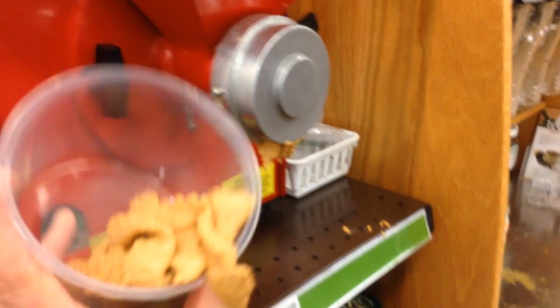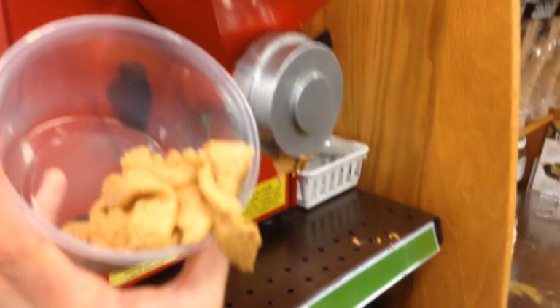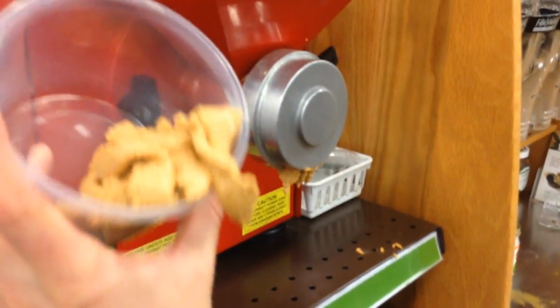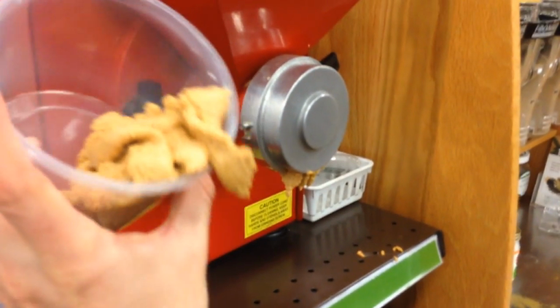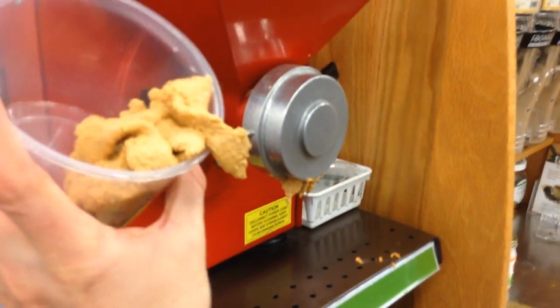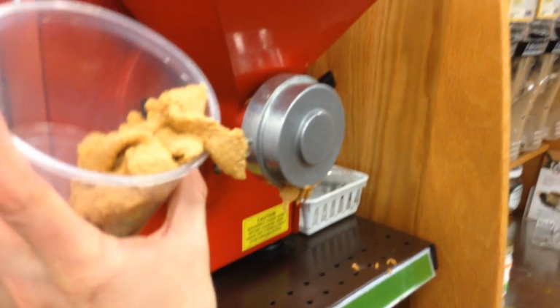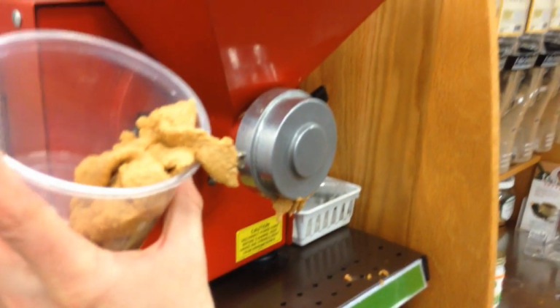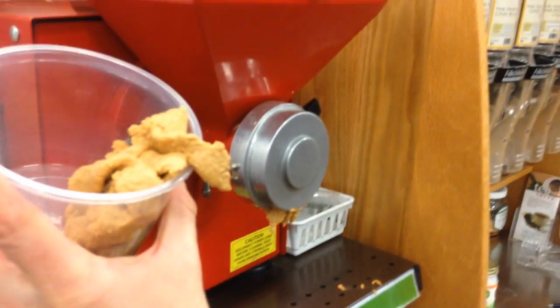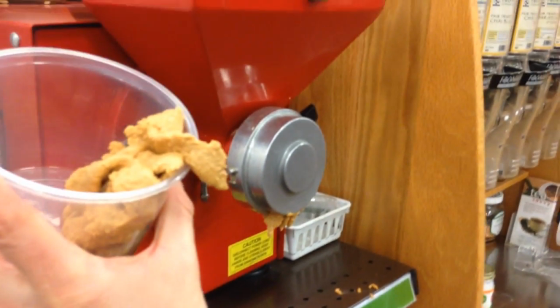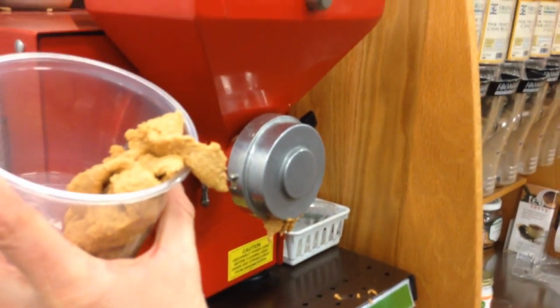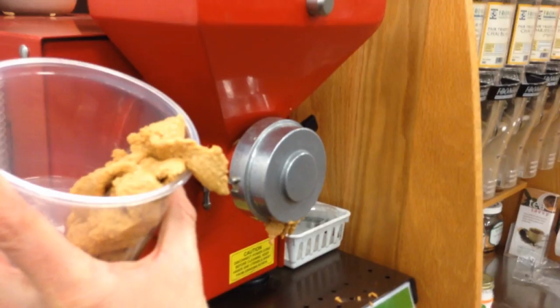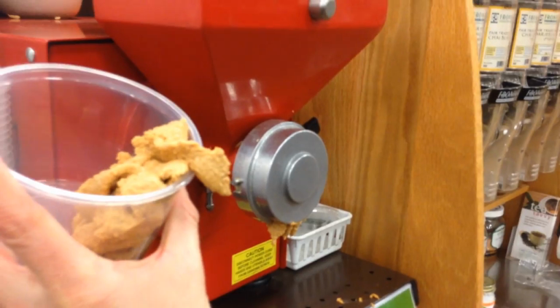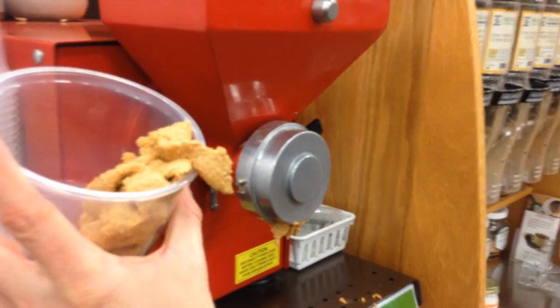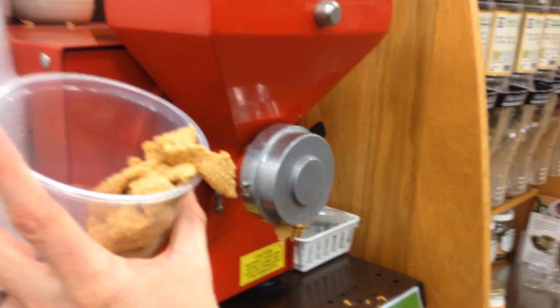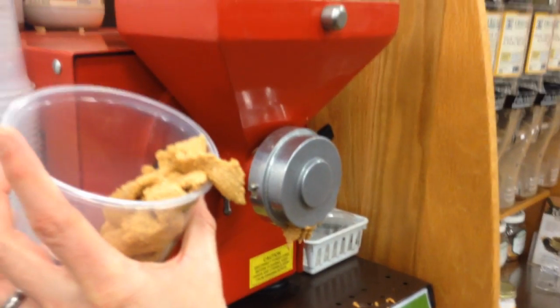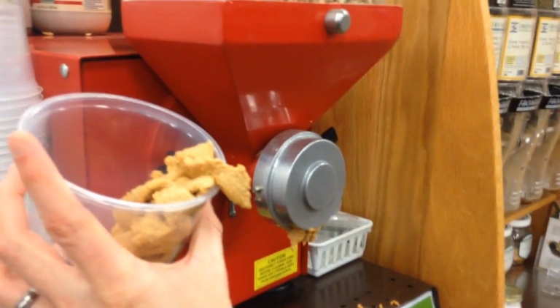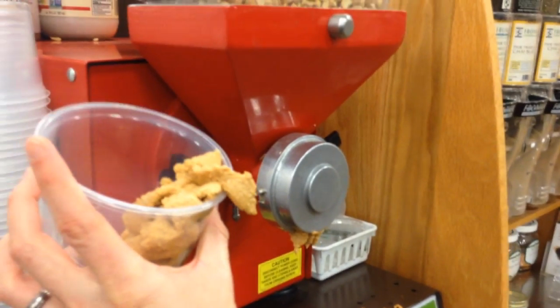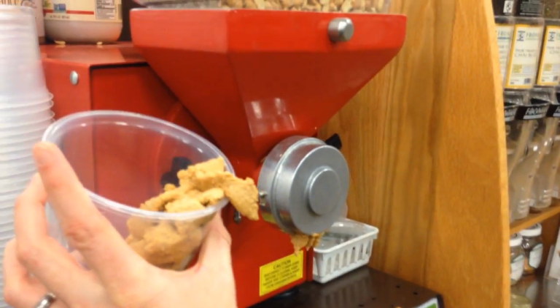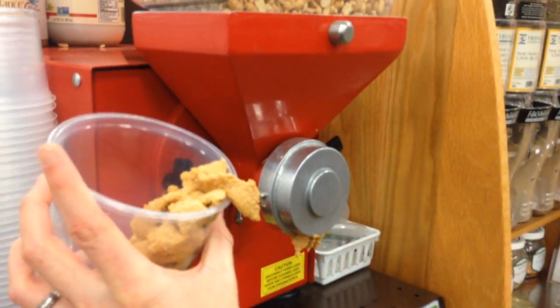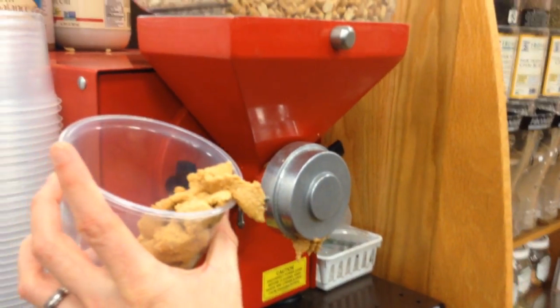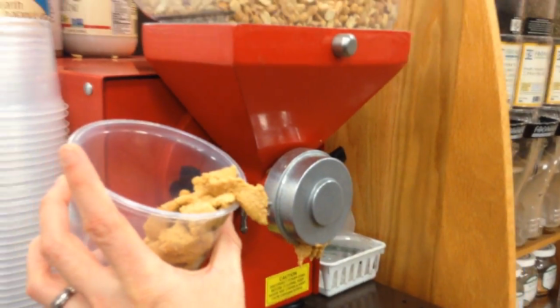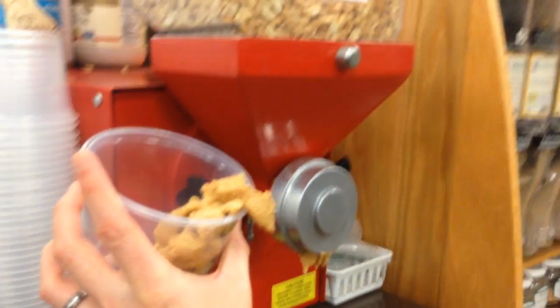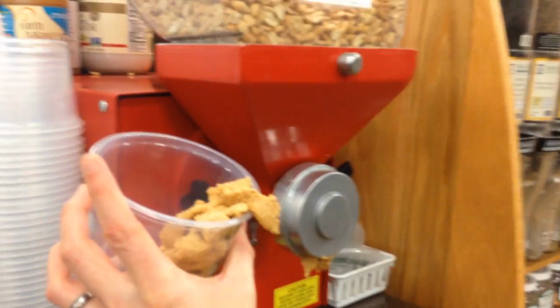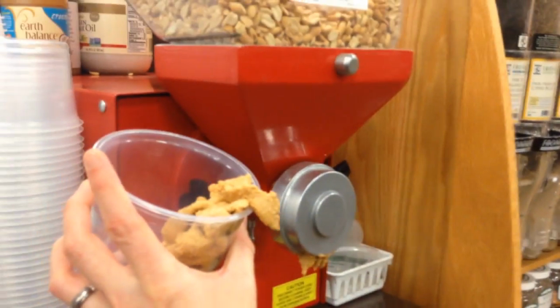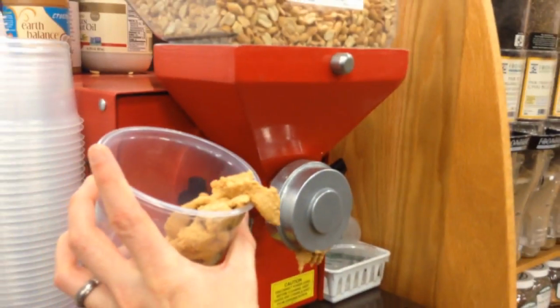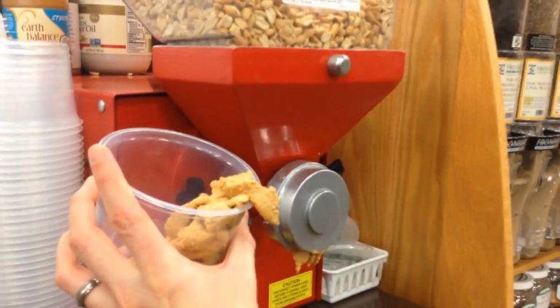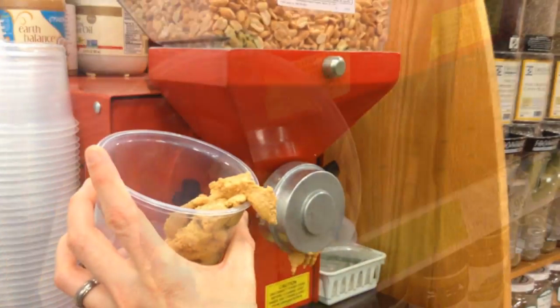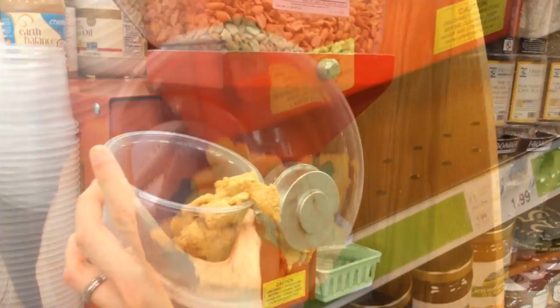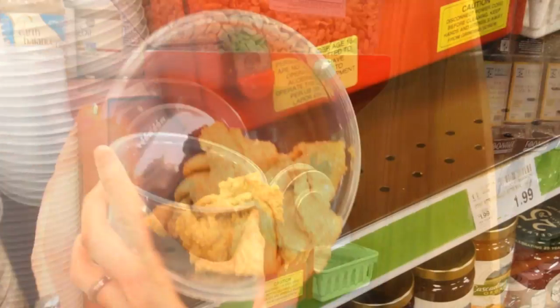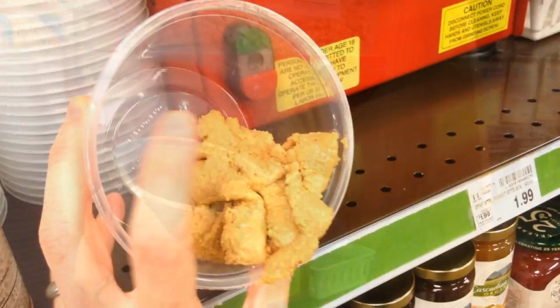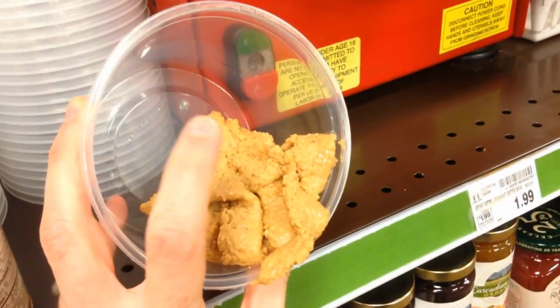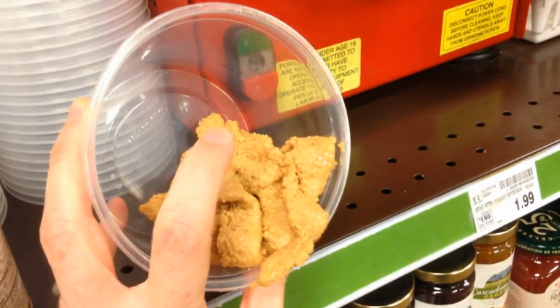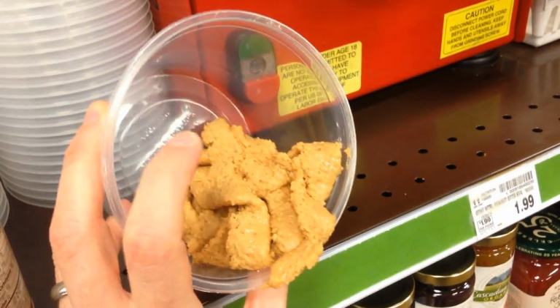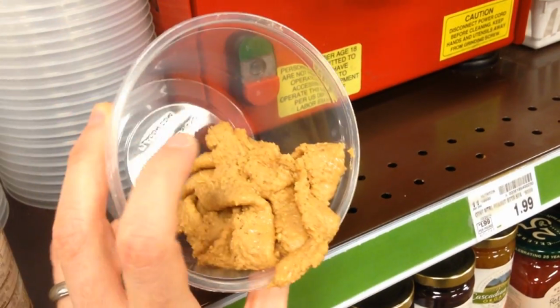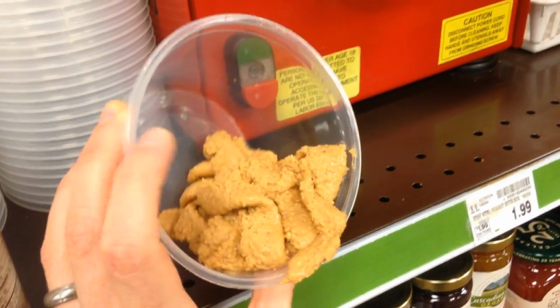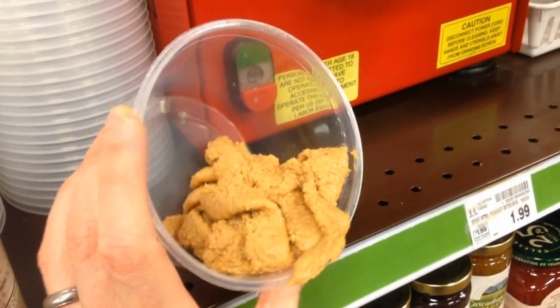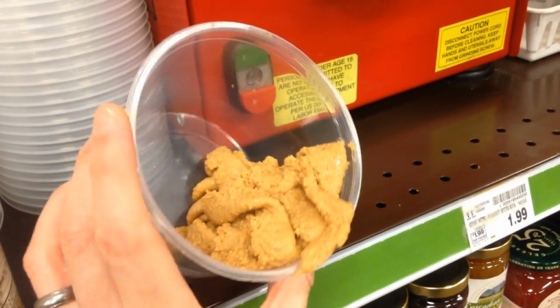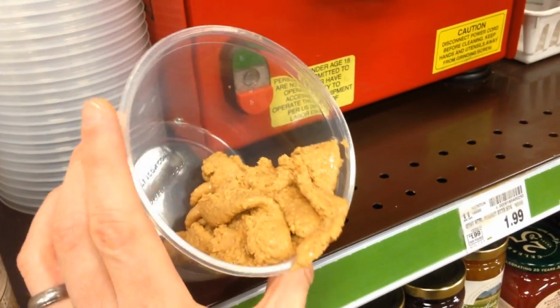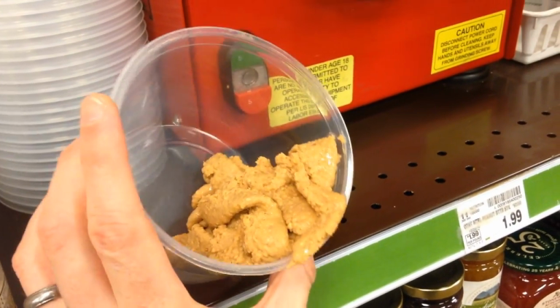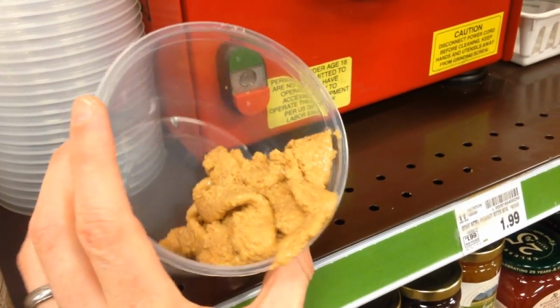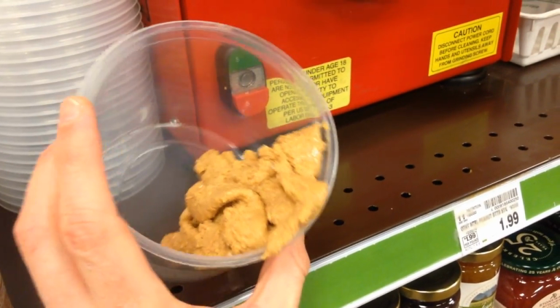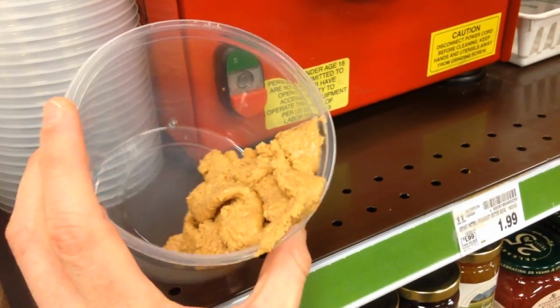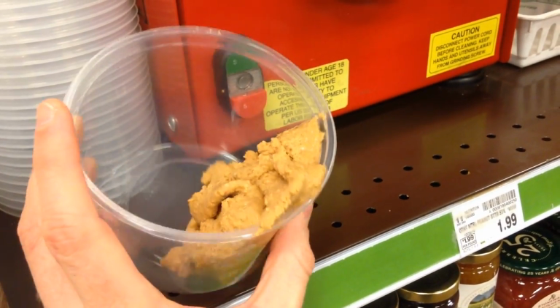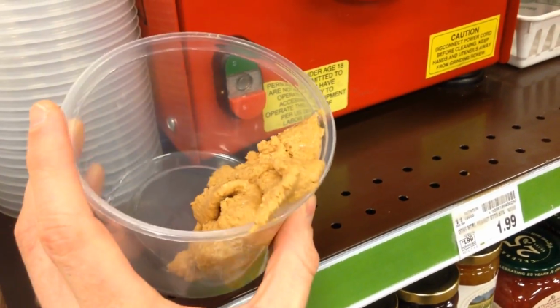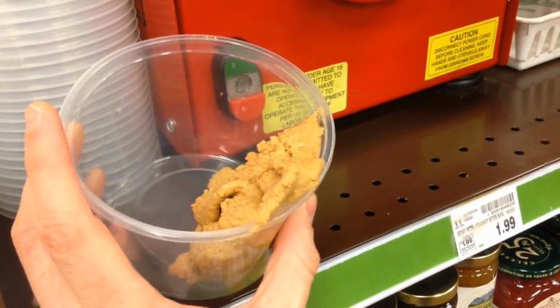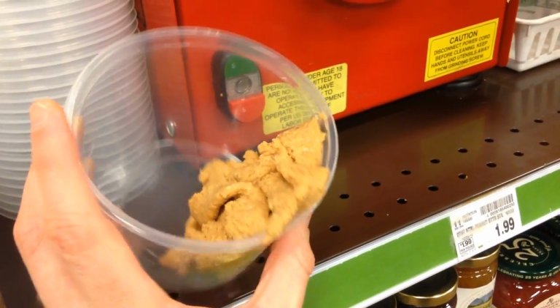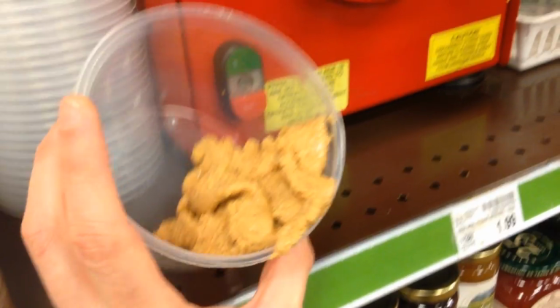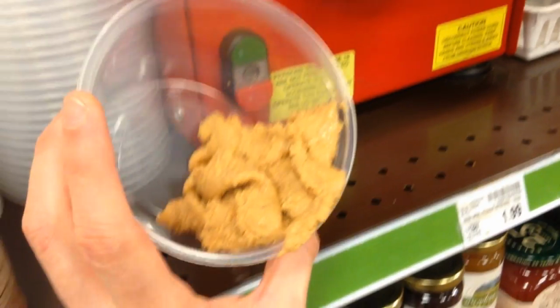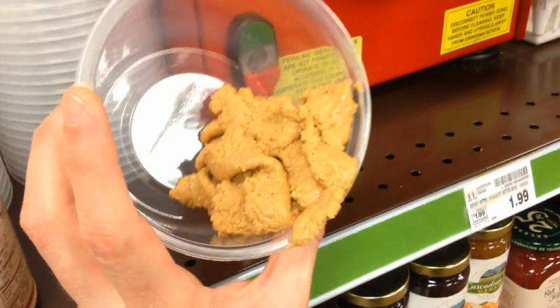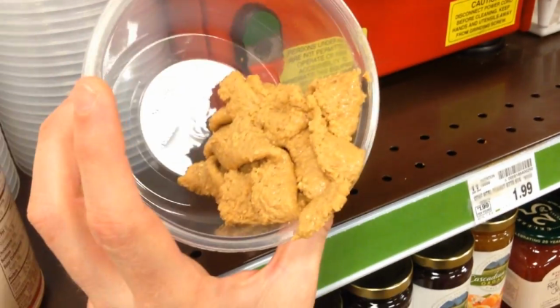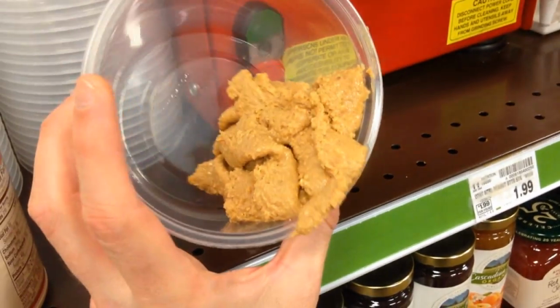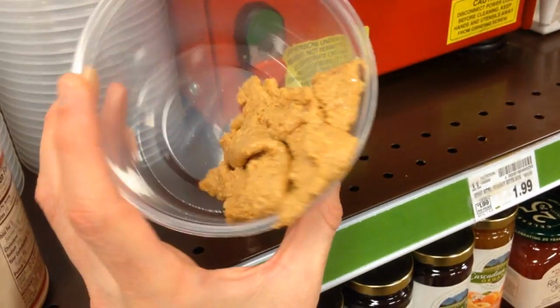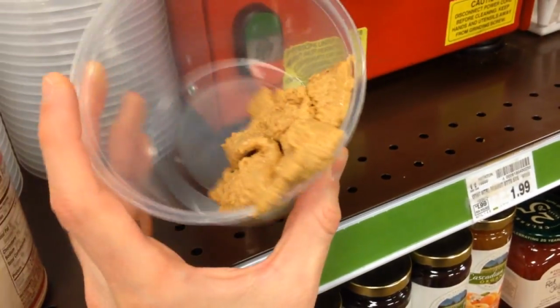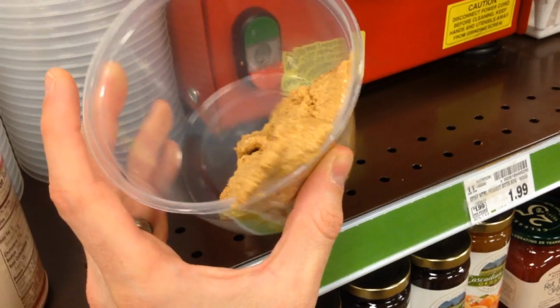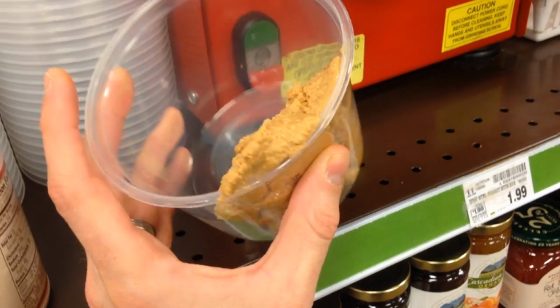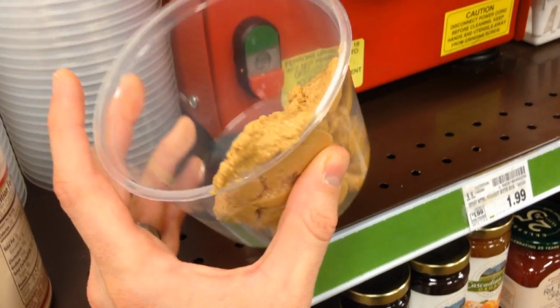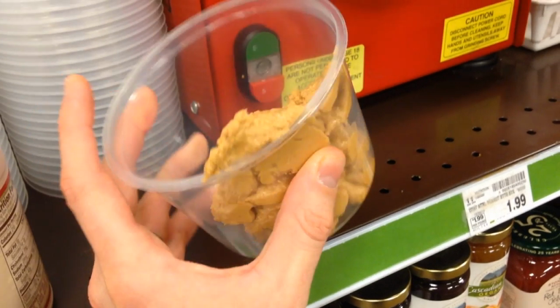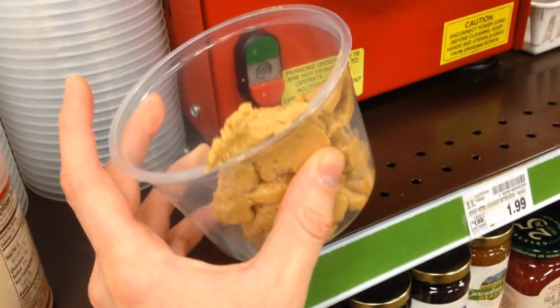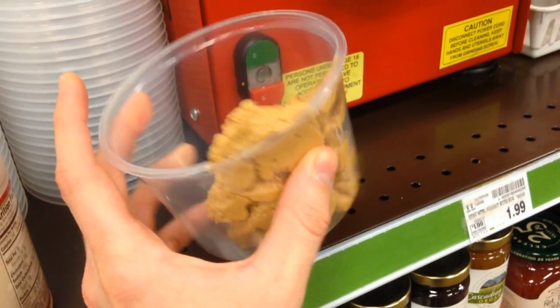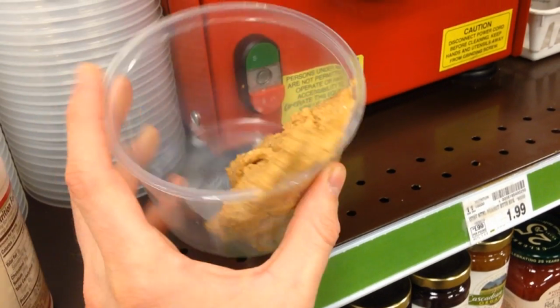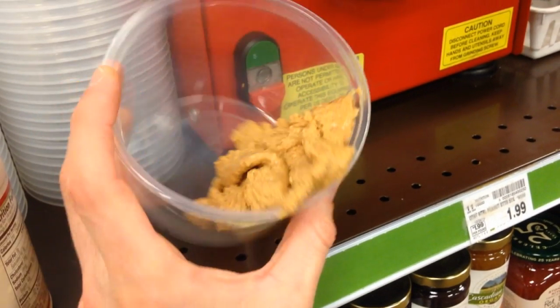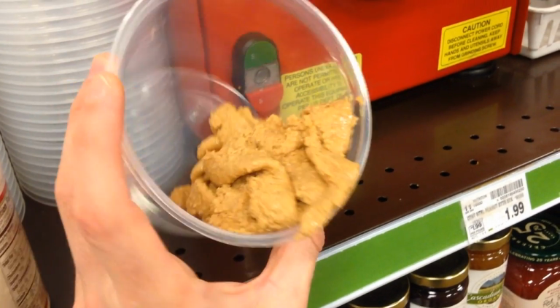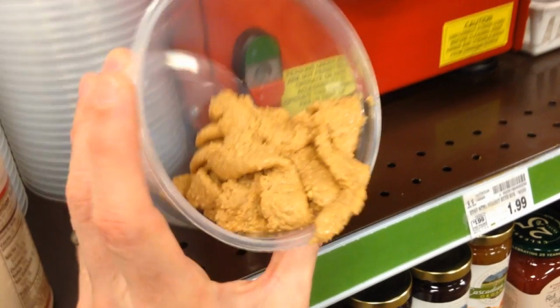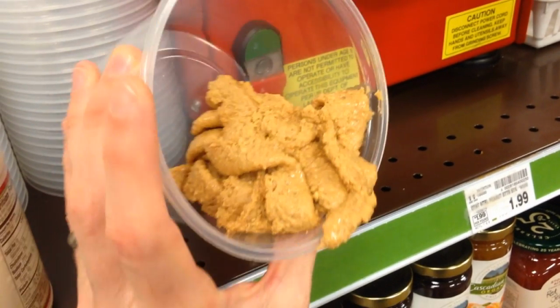It's just pure peanuts. Let's see if my peanut butter can get as good as this with my hydraulic press.